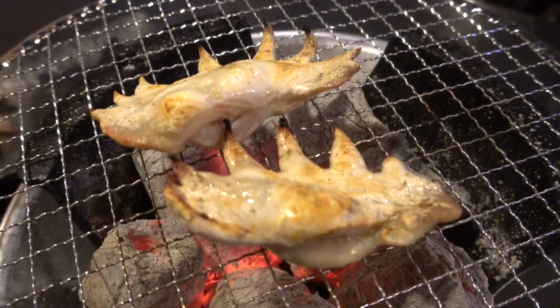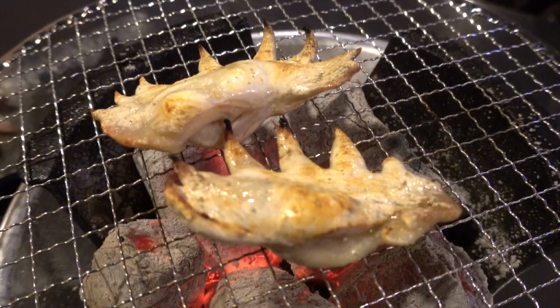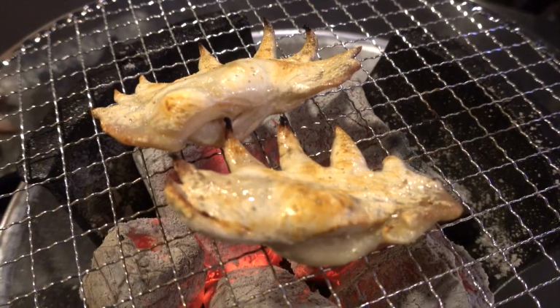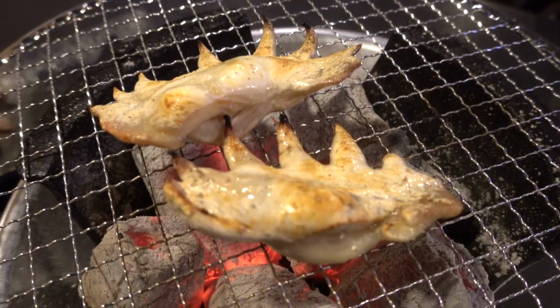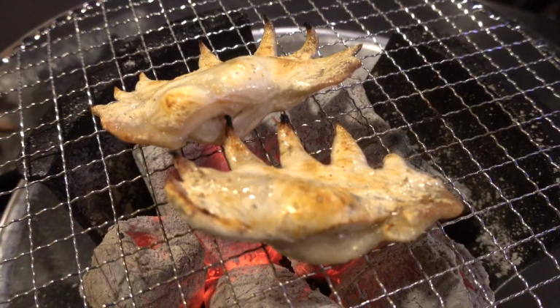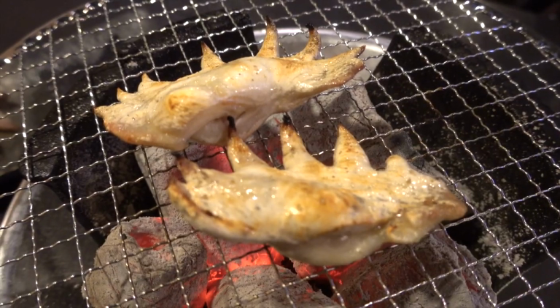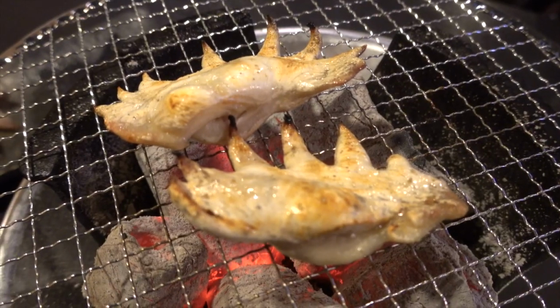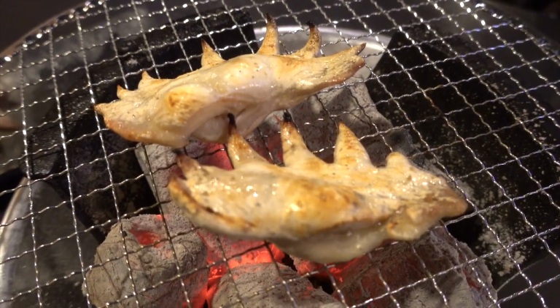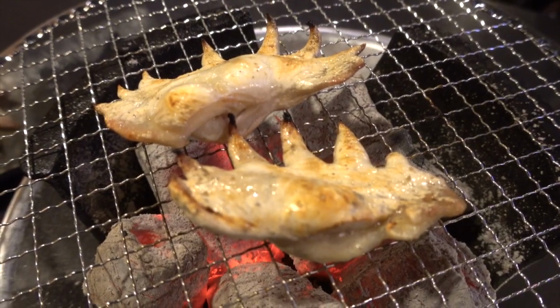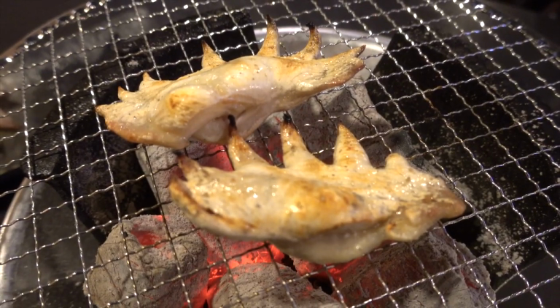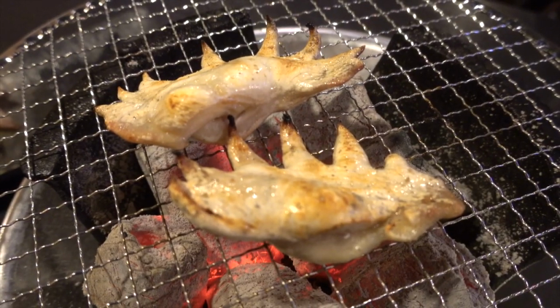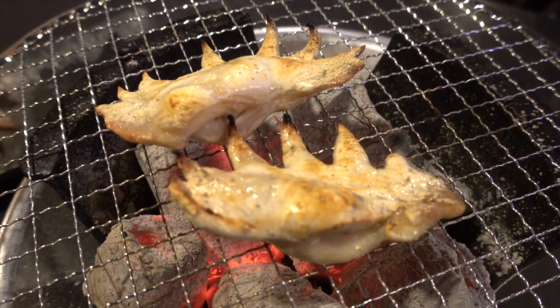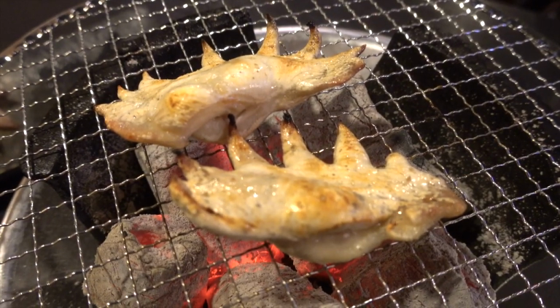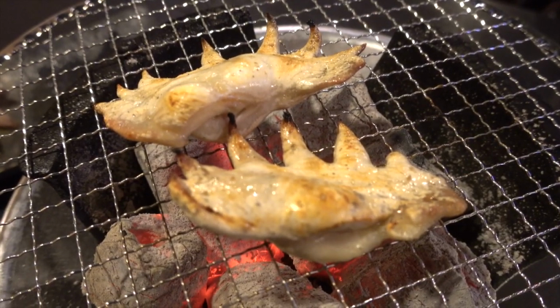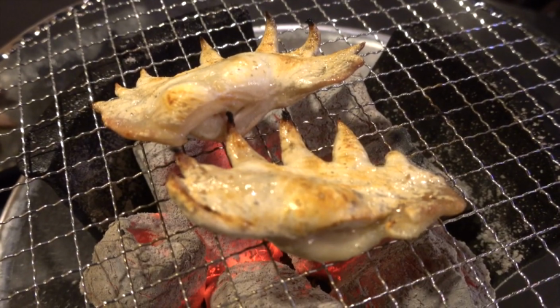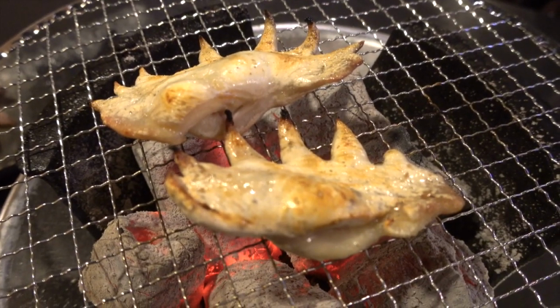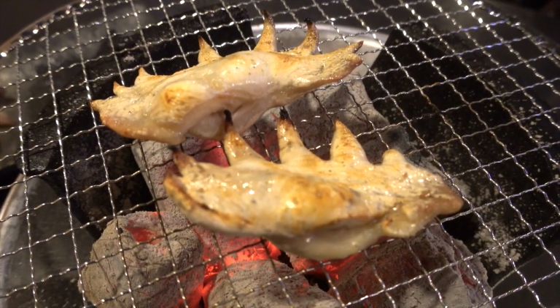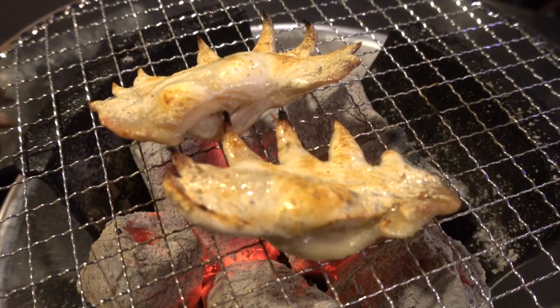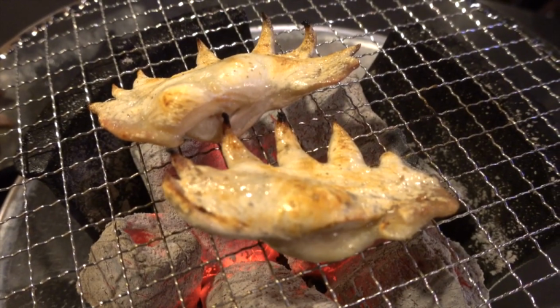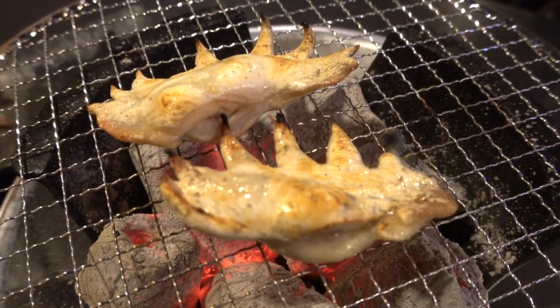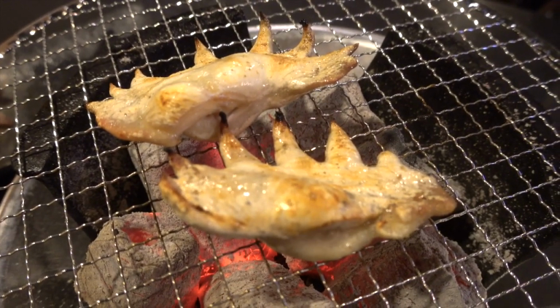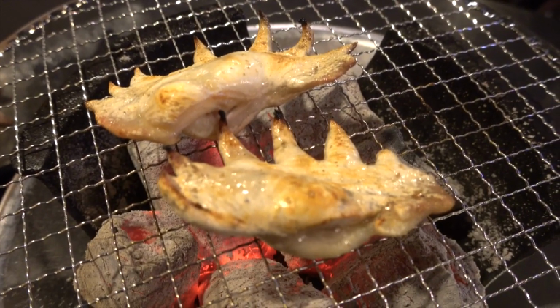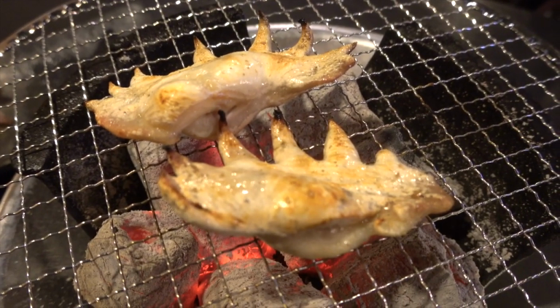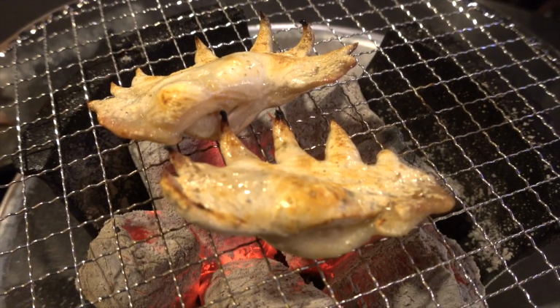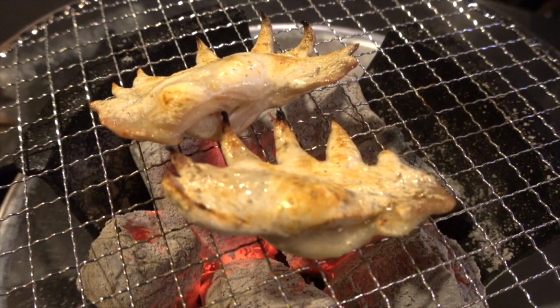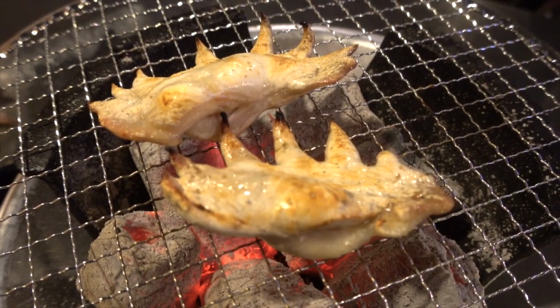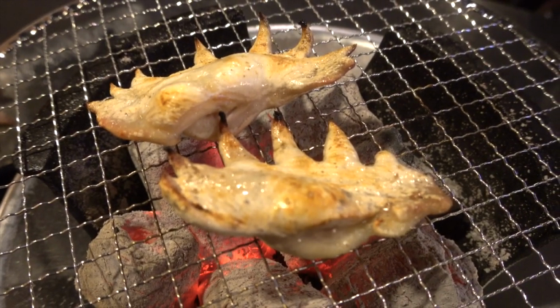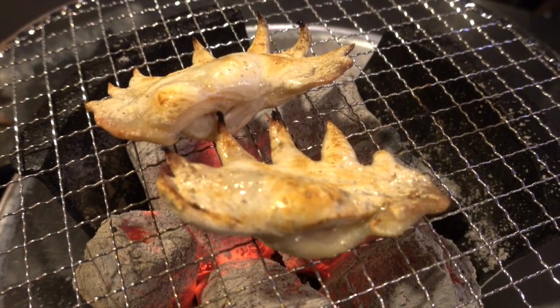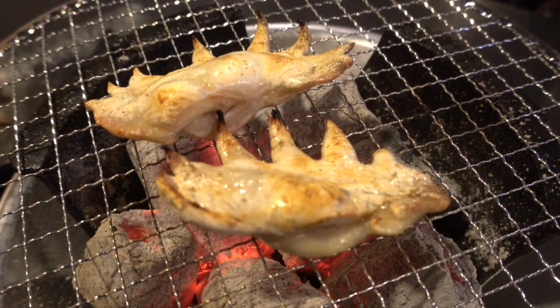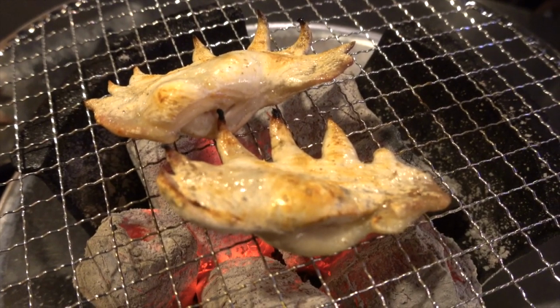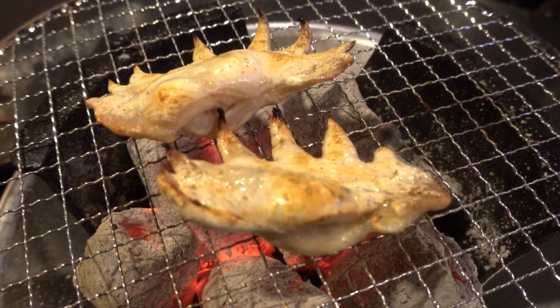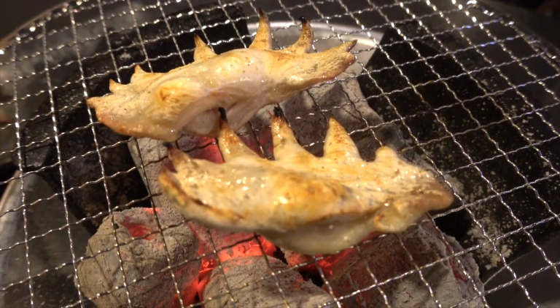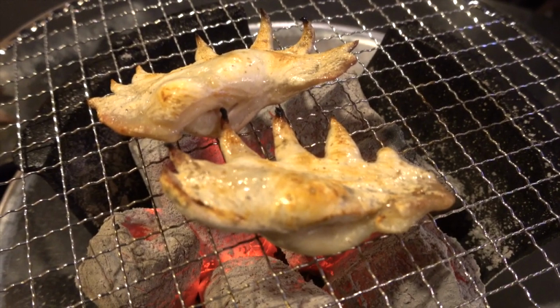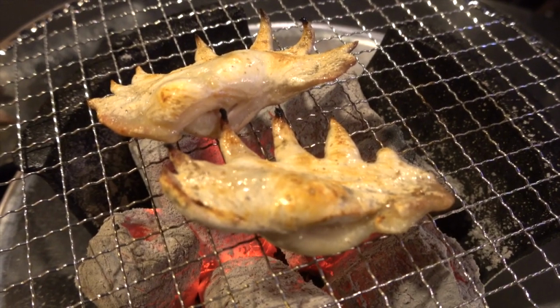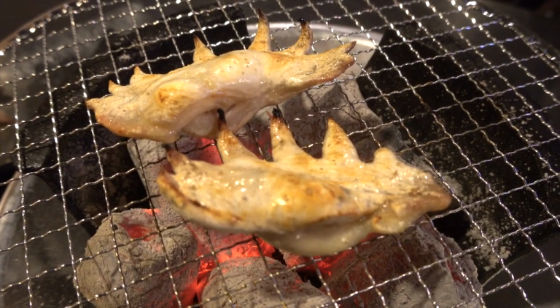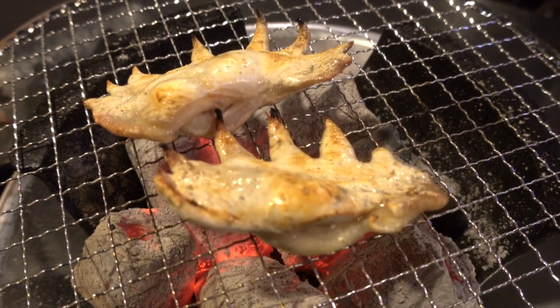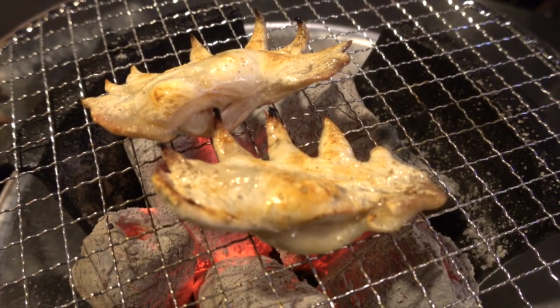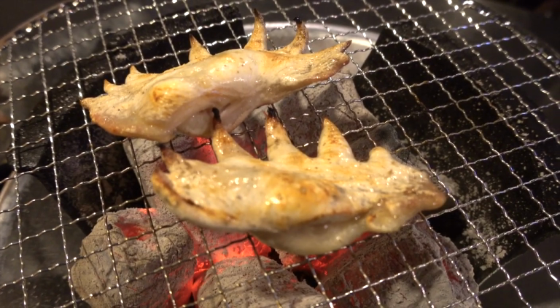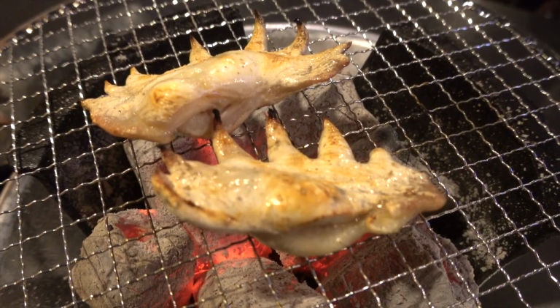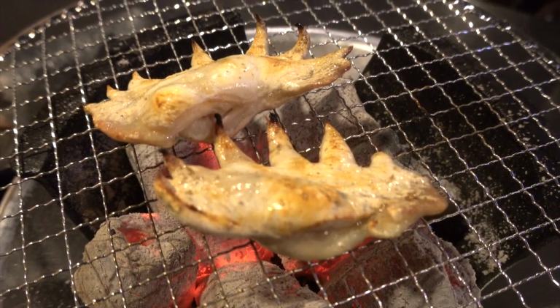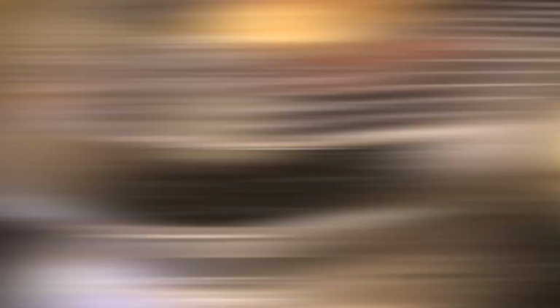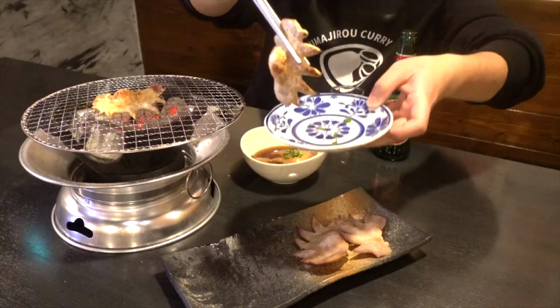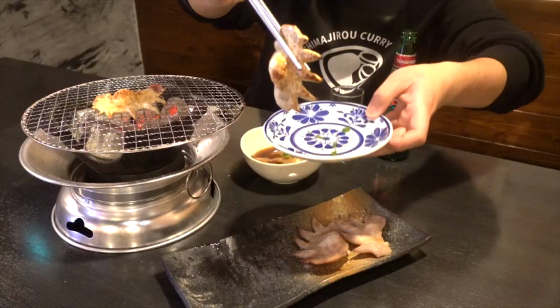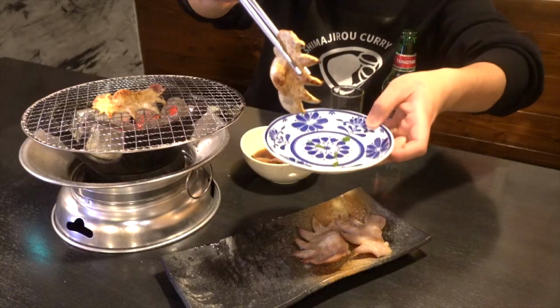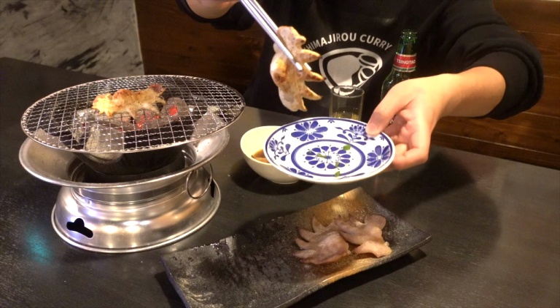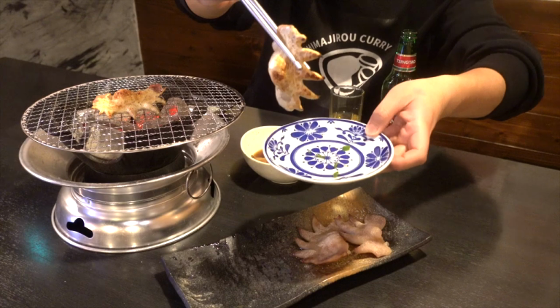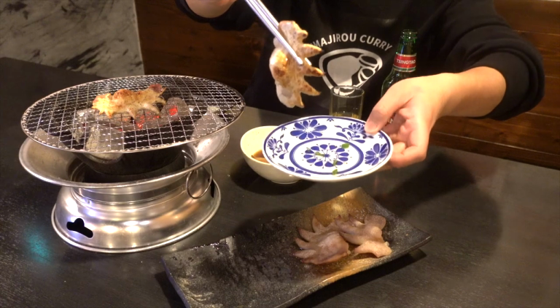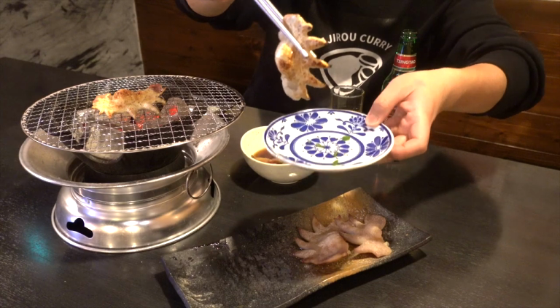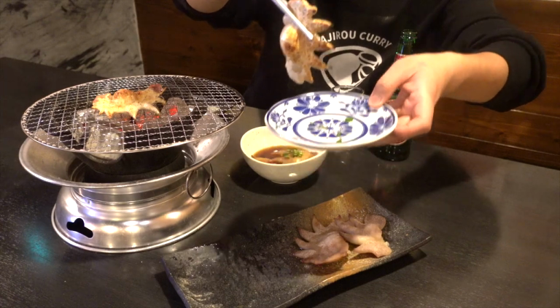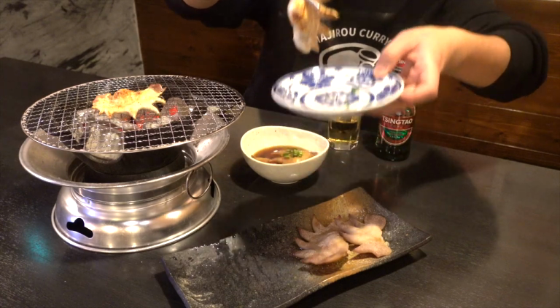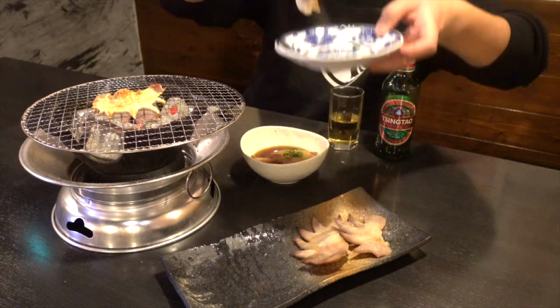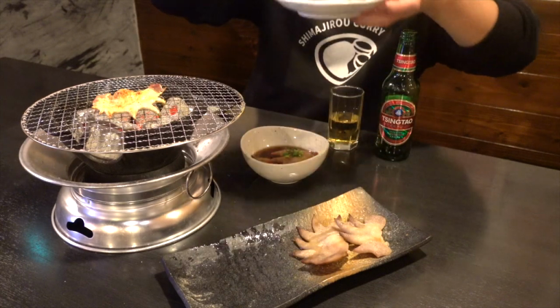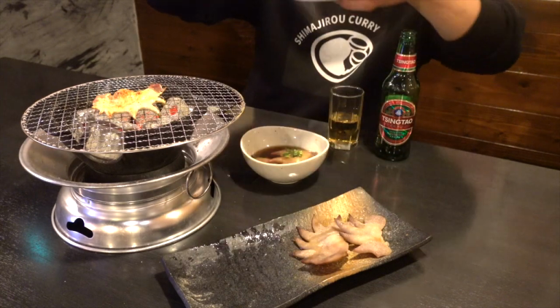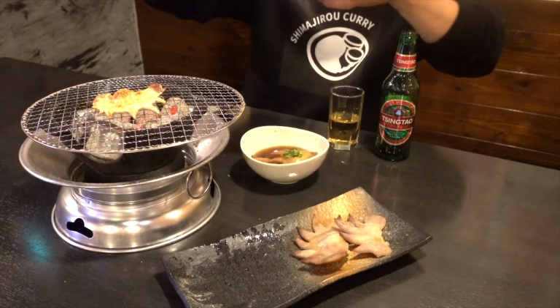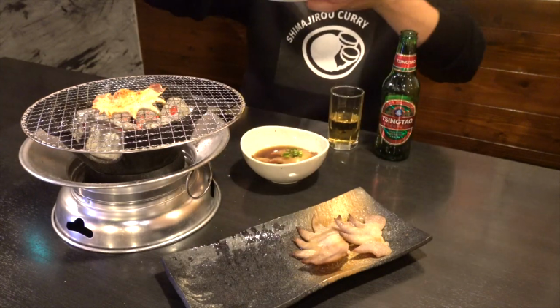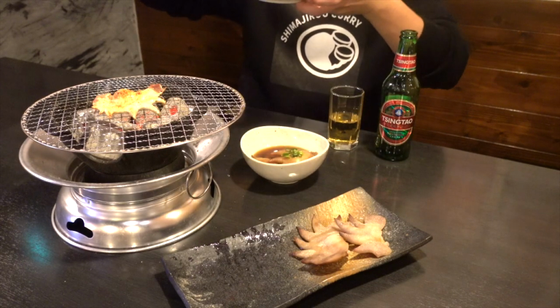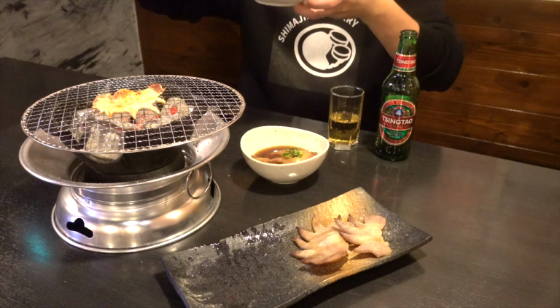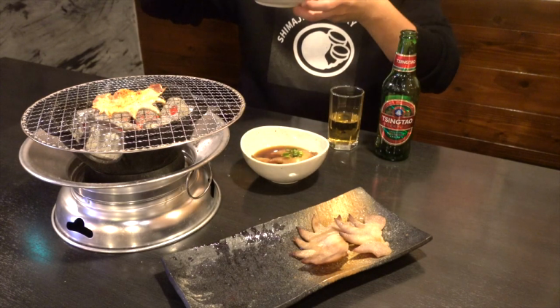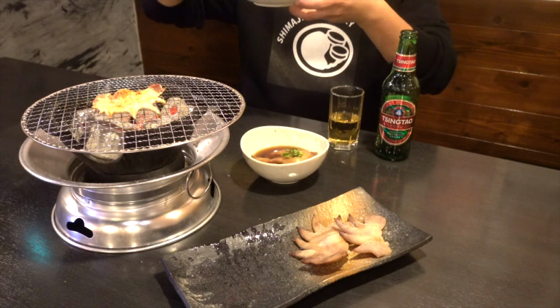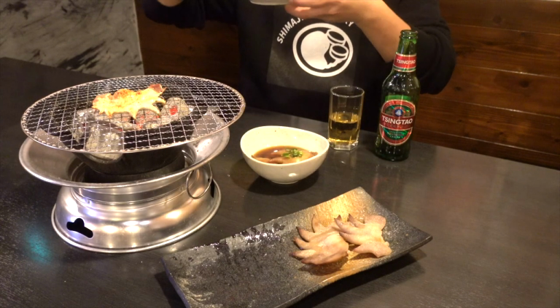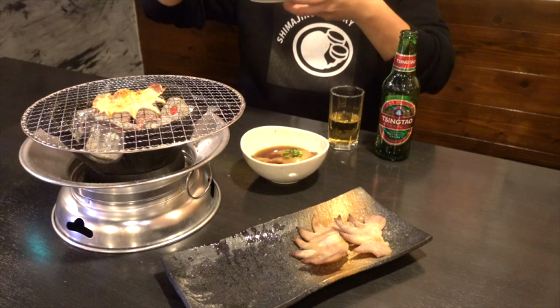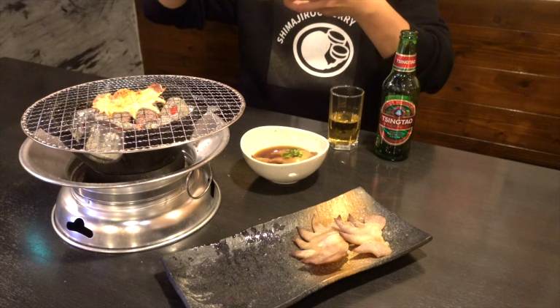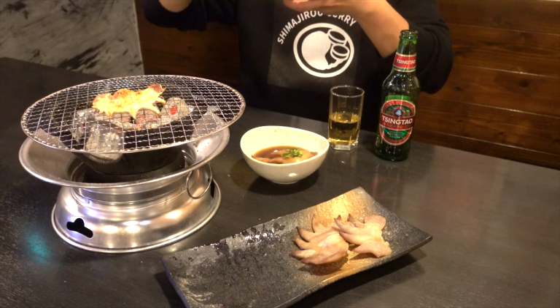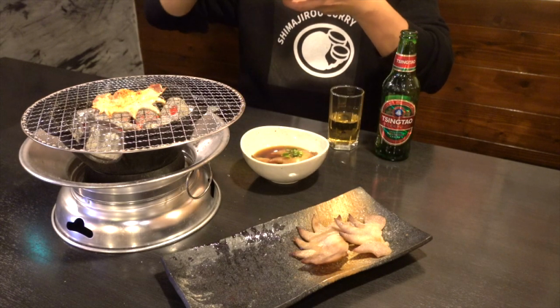If you know the name of the dish or recipe using chicken comb, please let us know in the comments. It looks good, so let's eat.